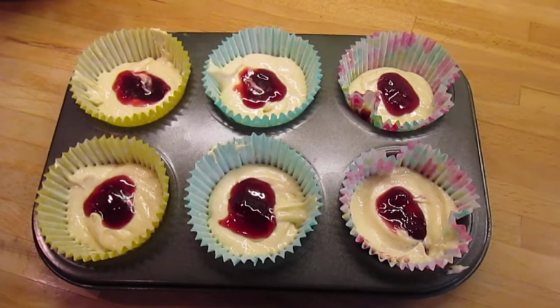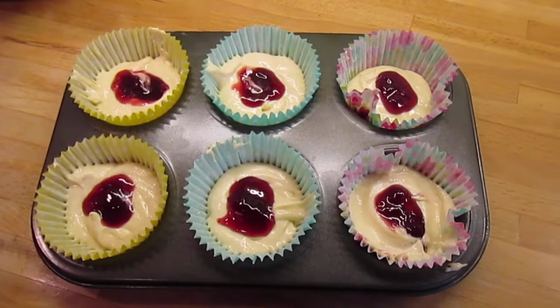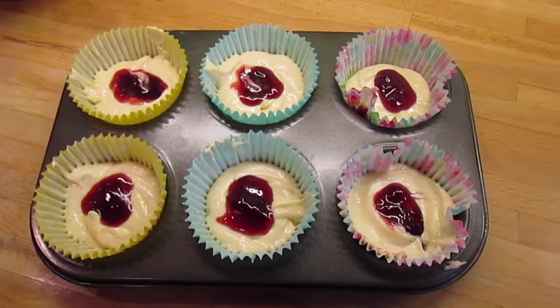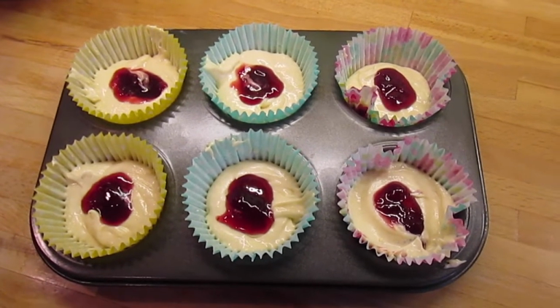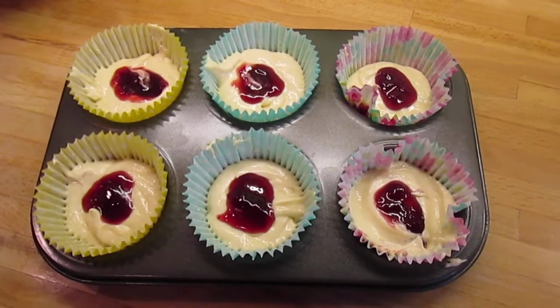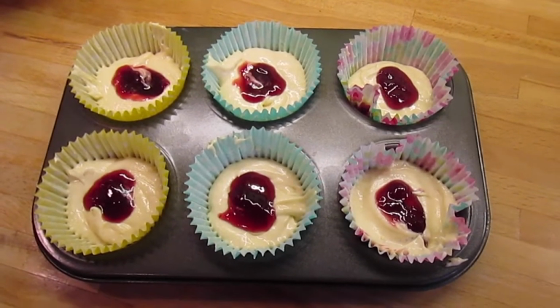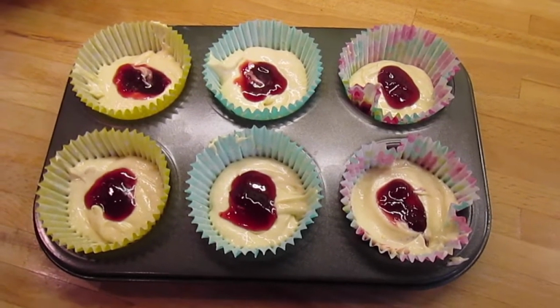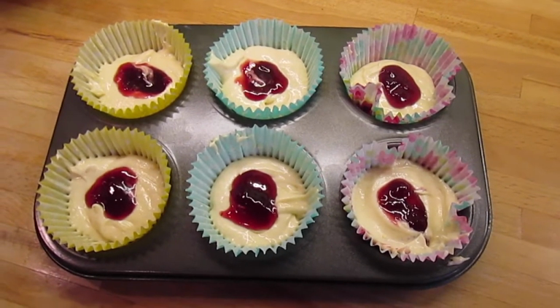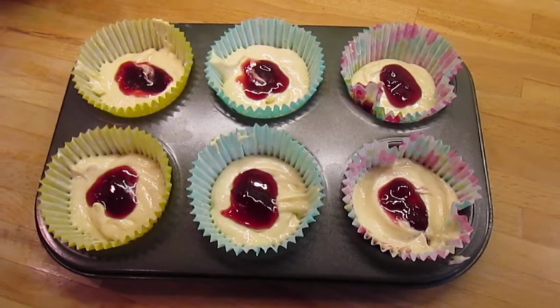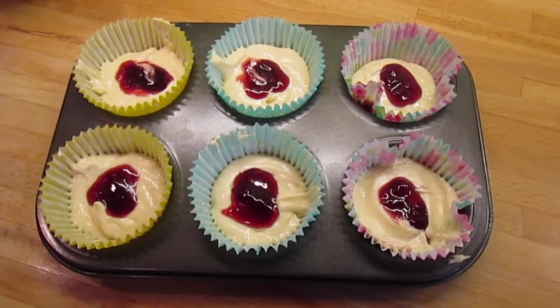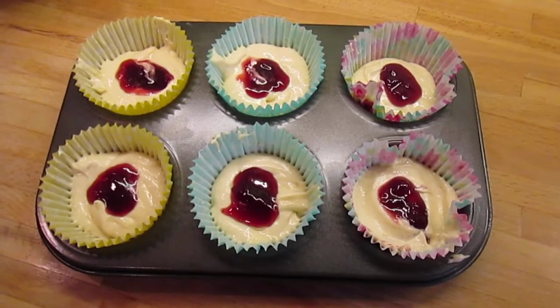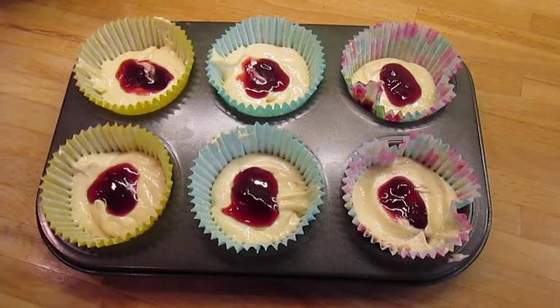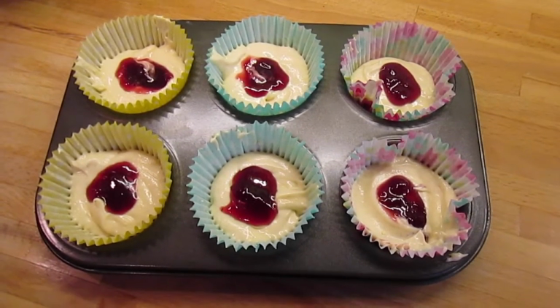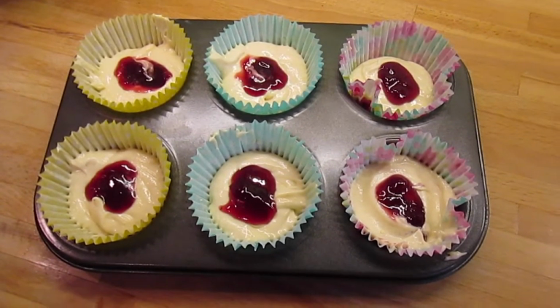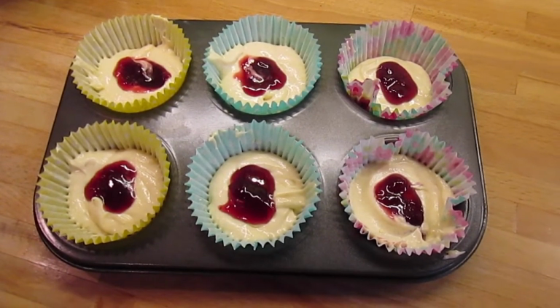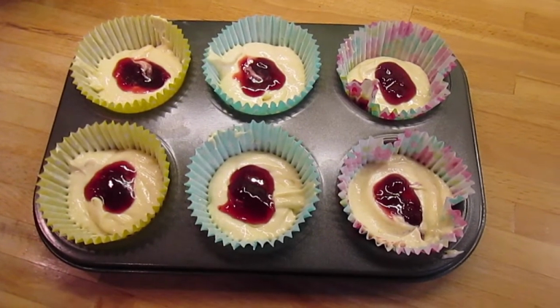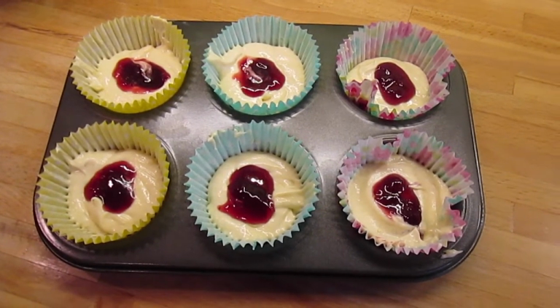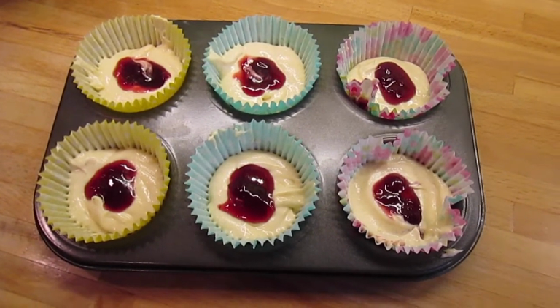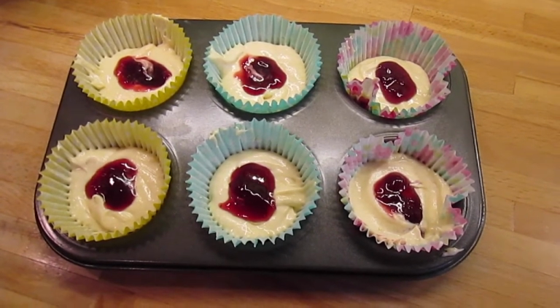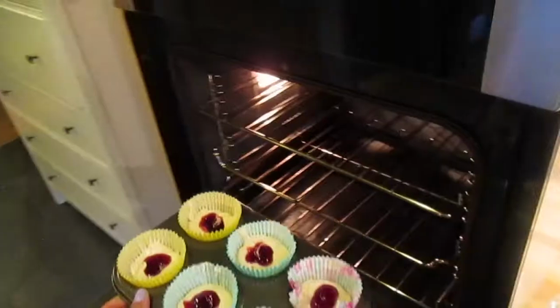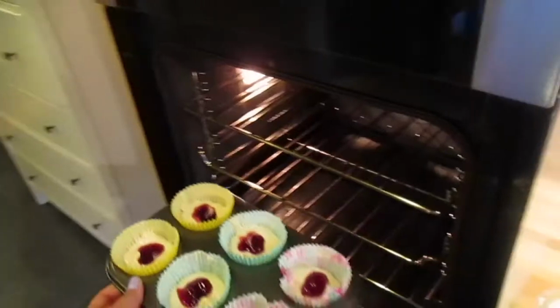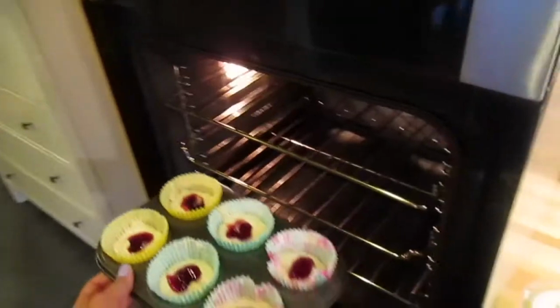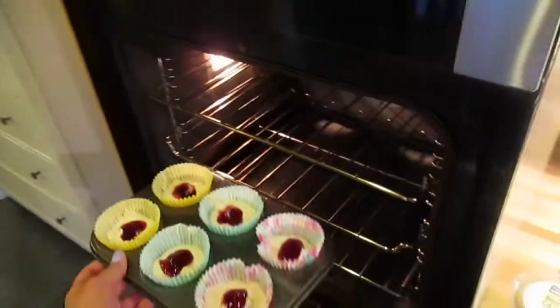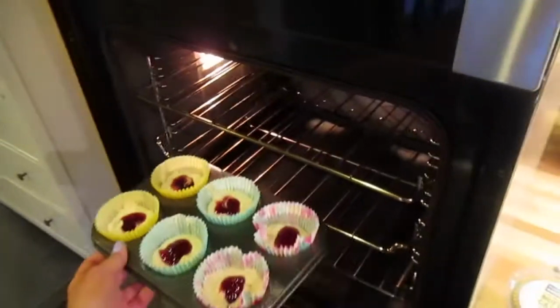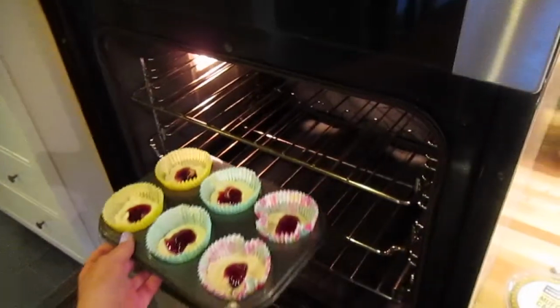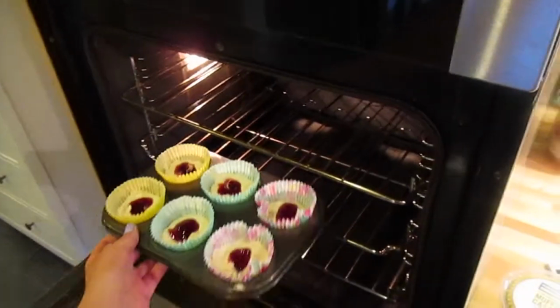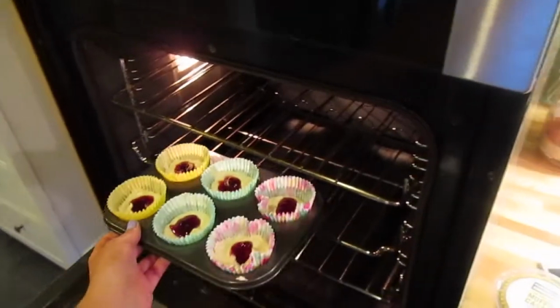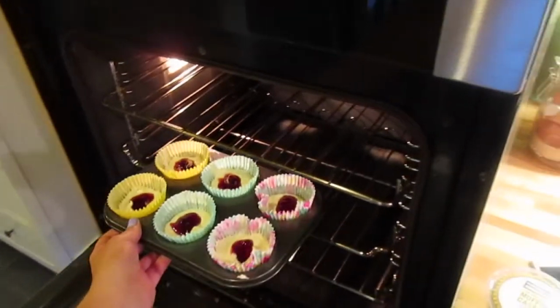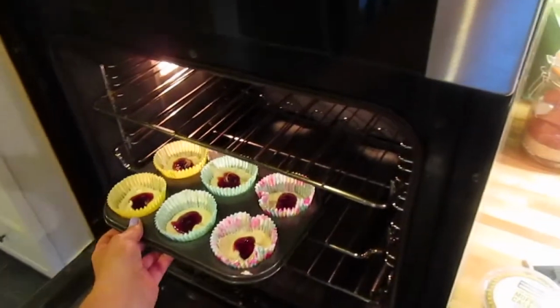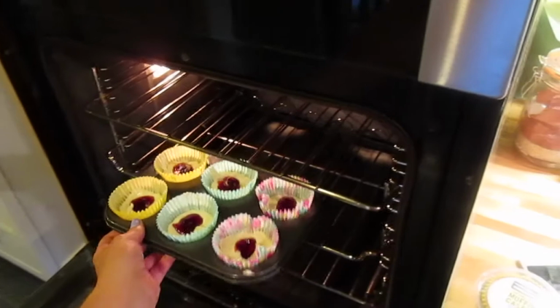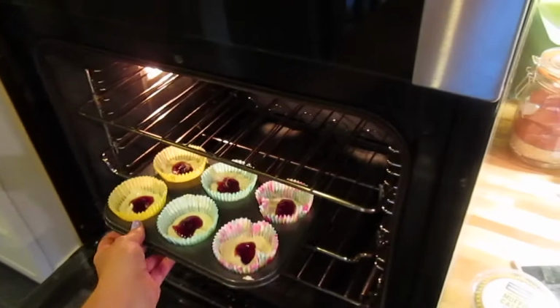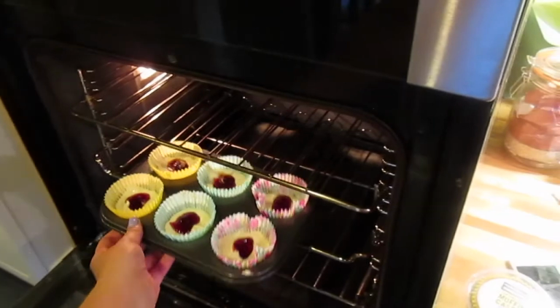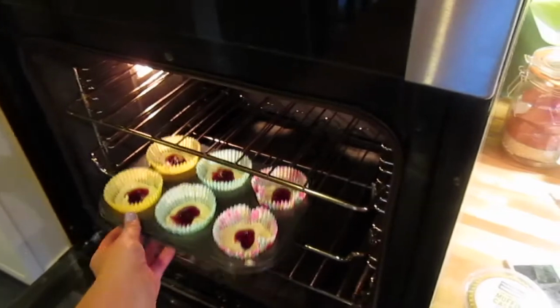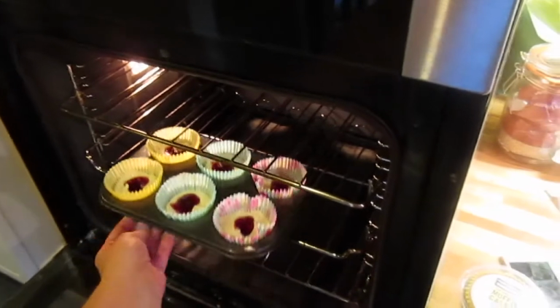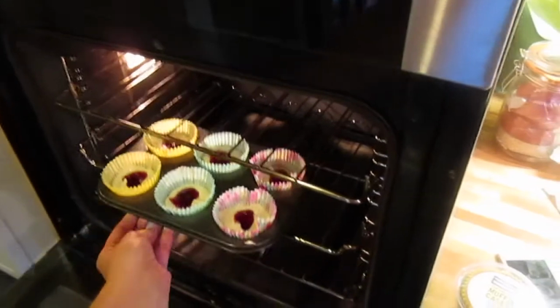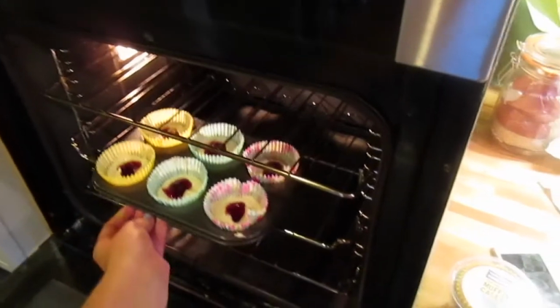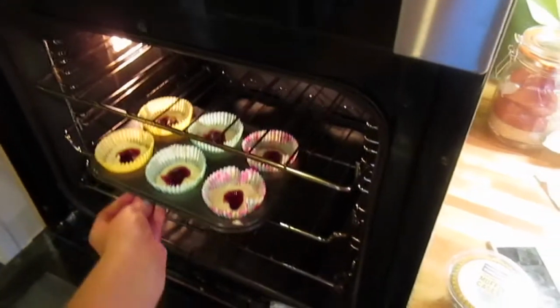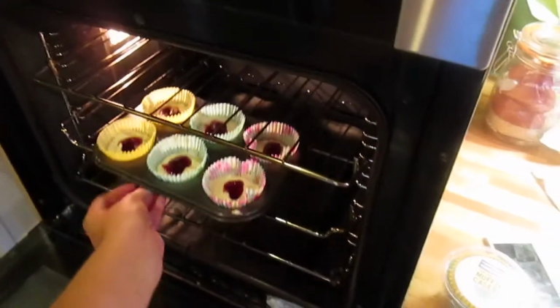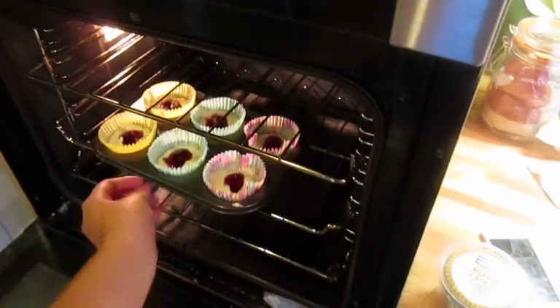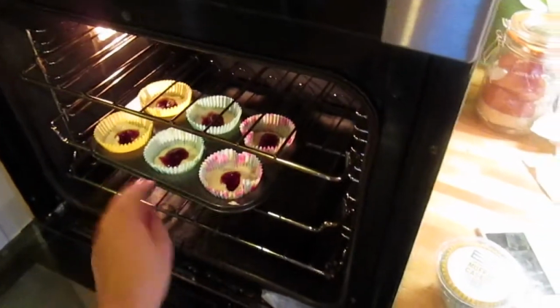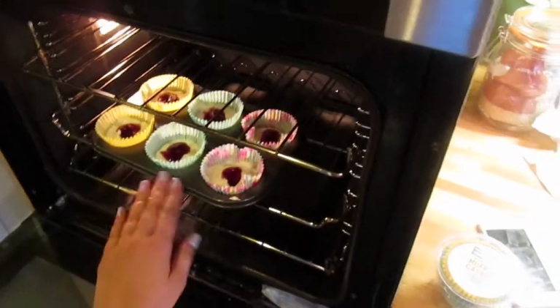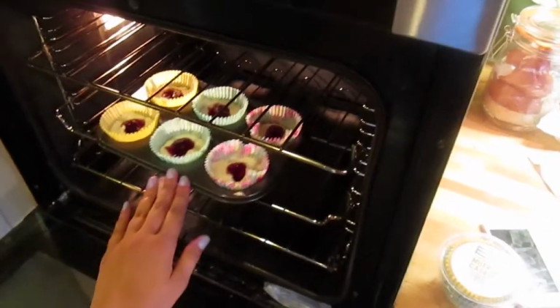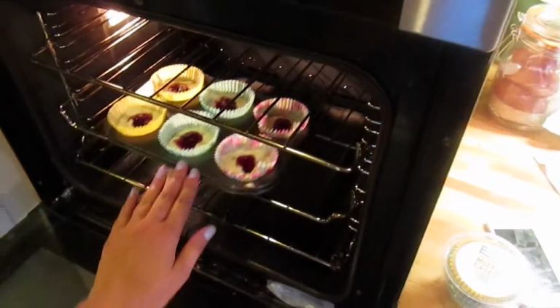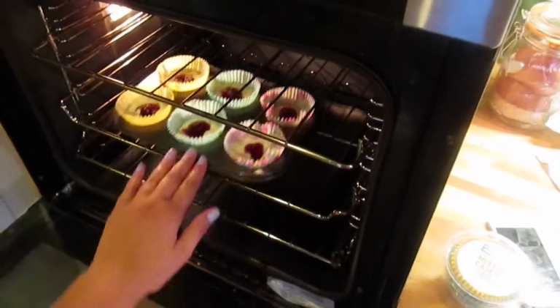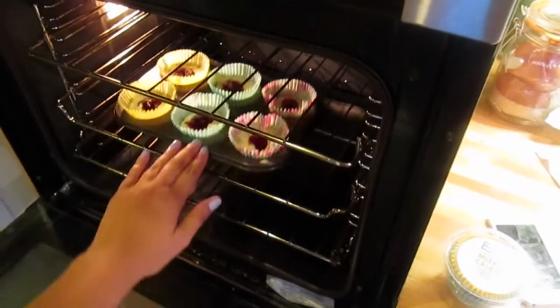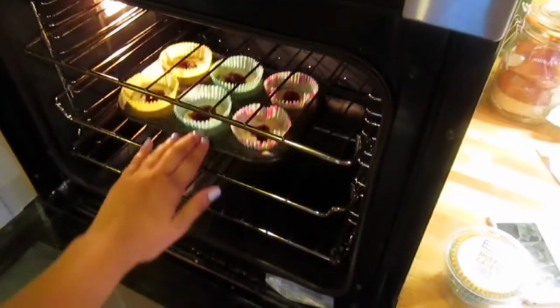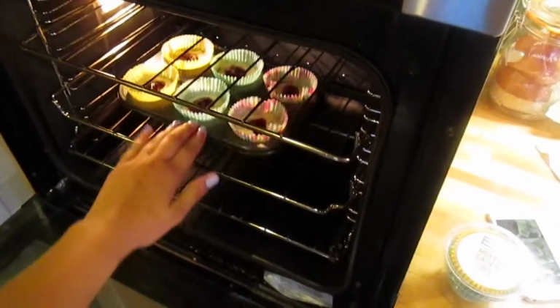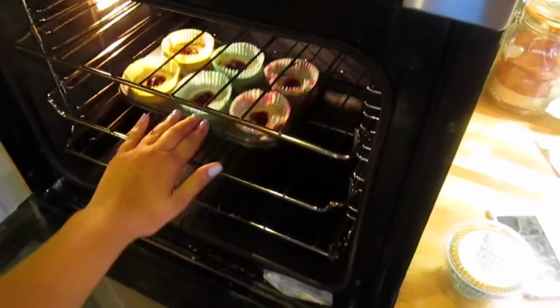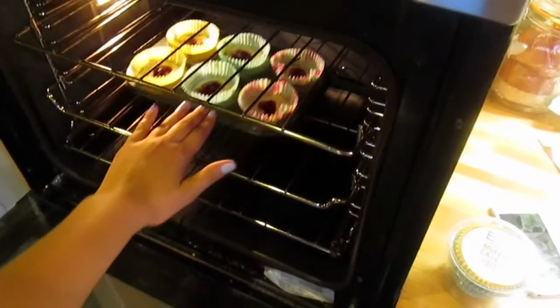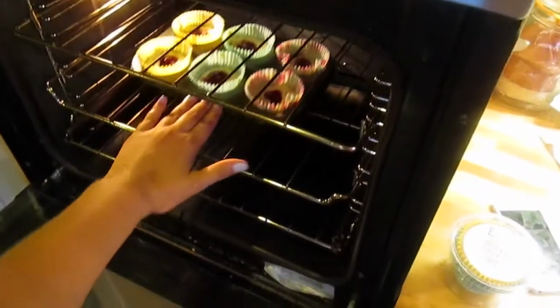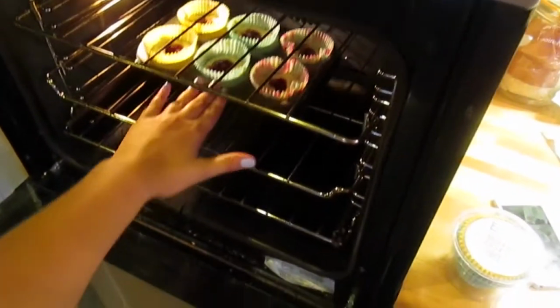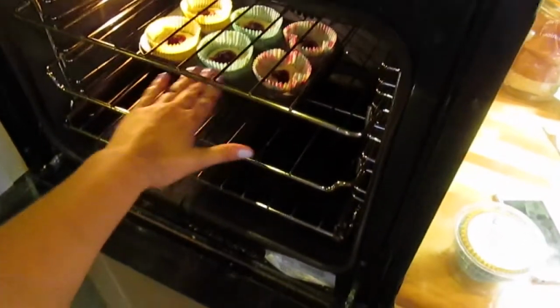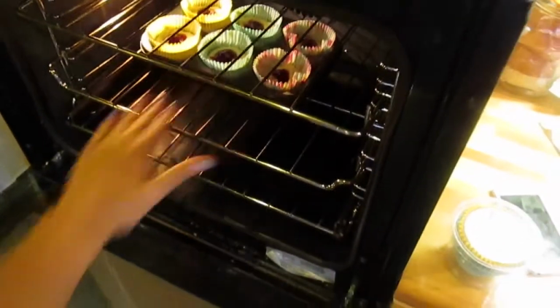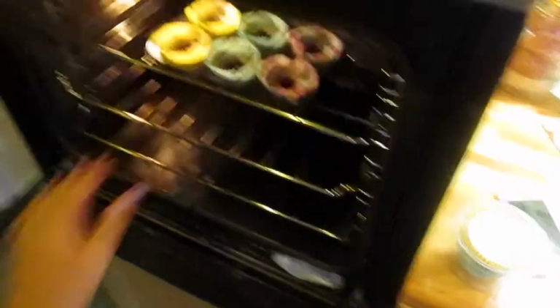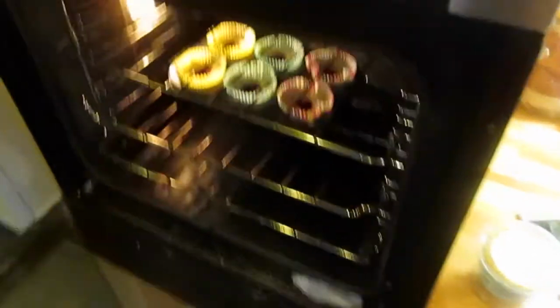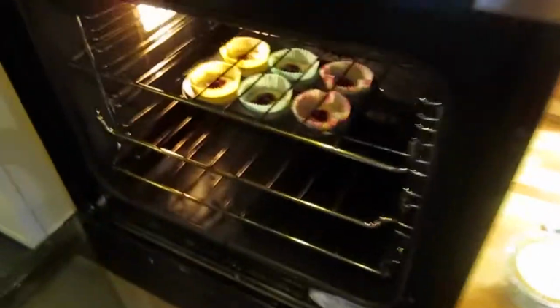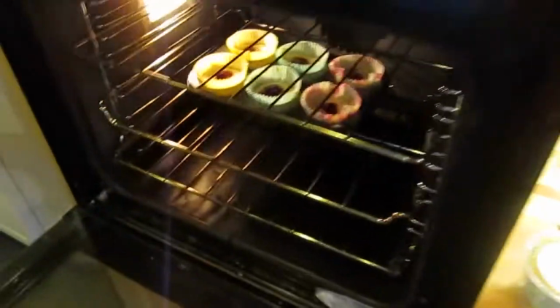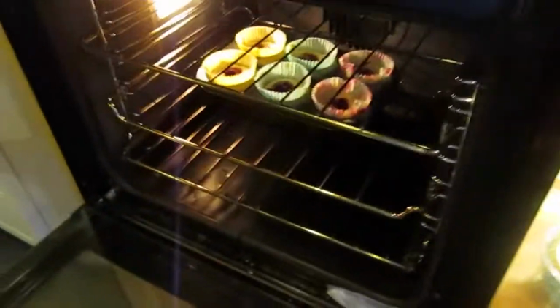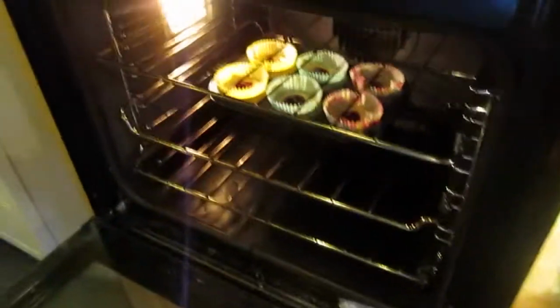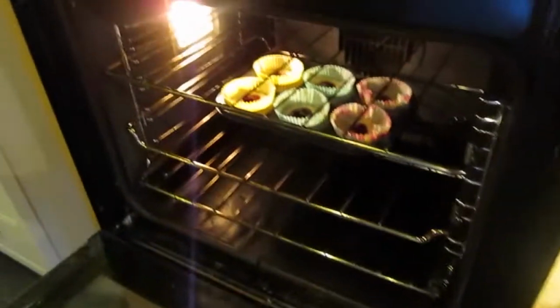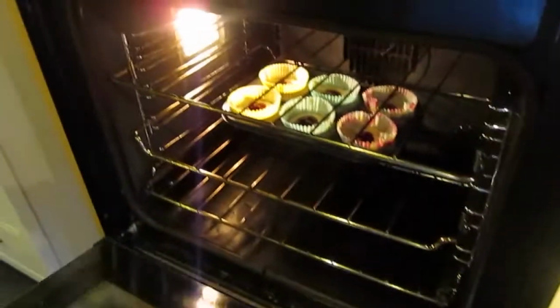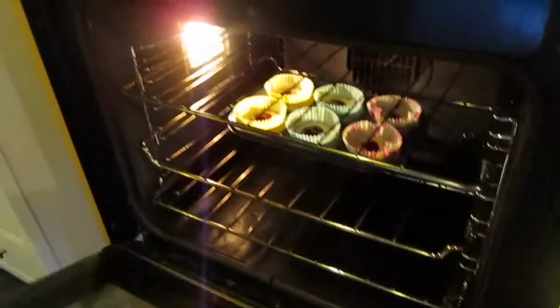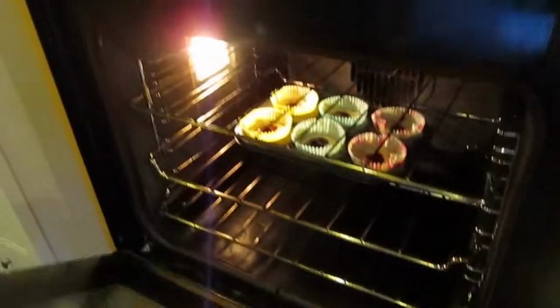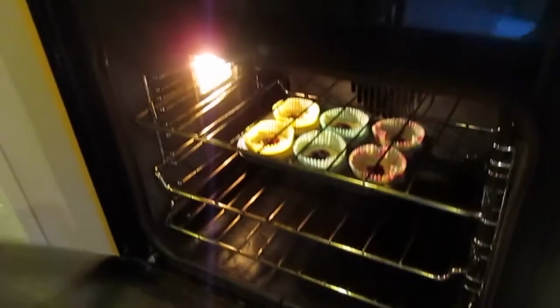Then you can just pop them in the oven for about 12 minutes, but you need to keep checking on them because all ovens are completely different — mine were in for 12 minutes.